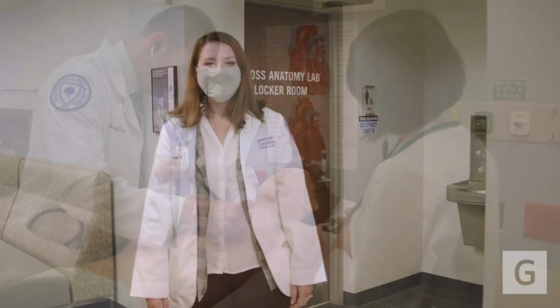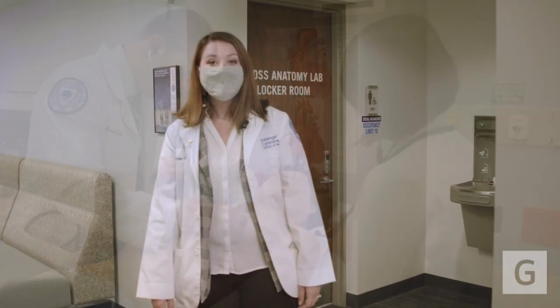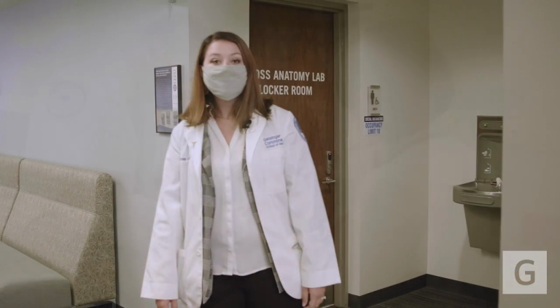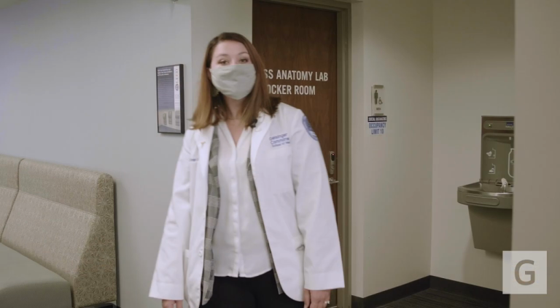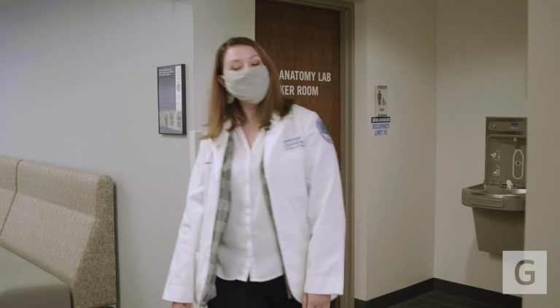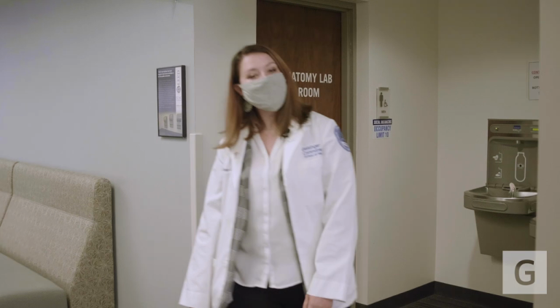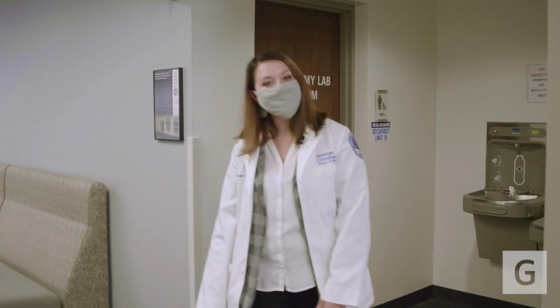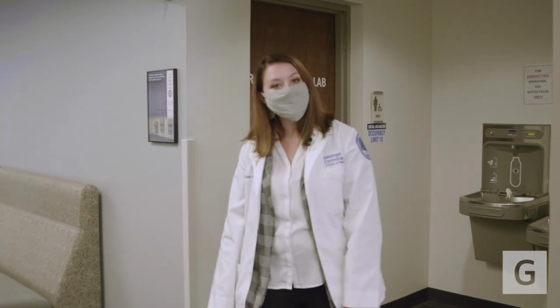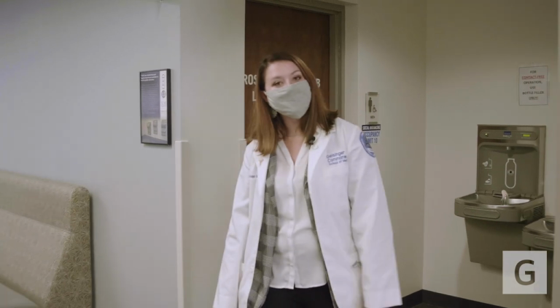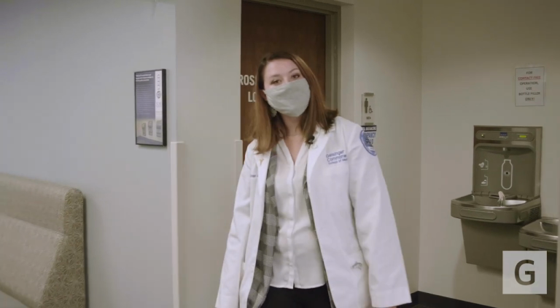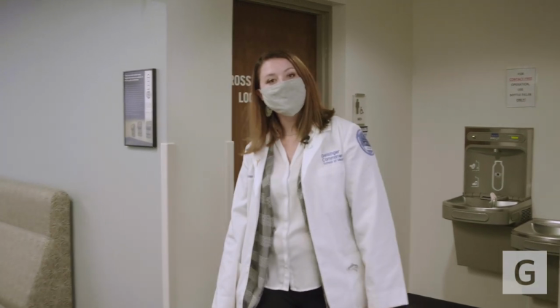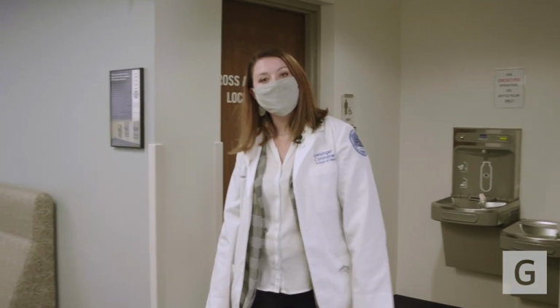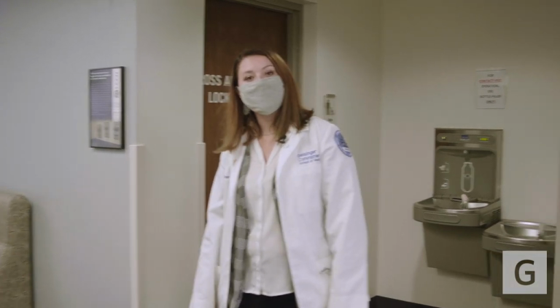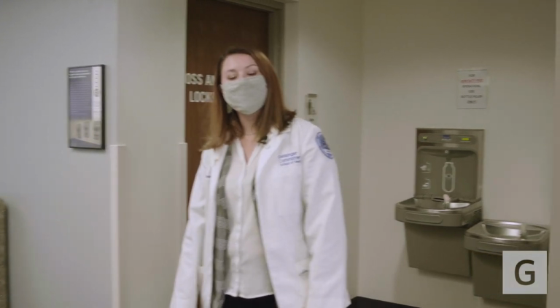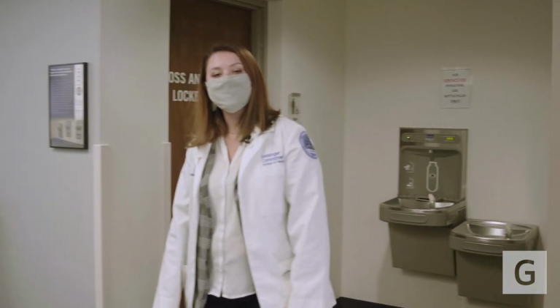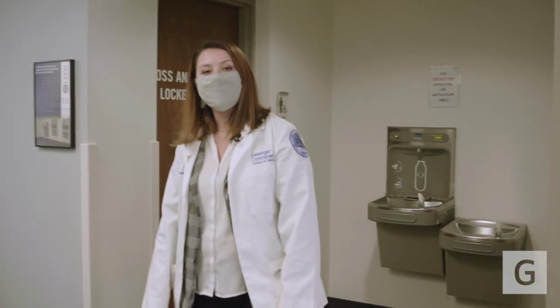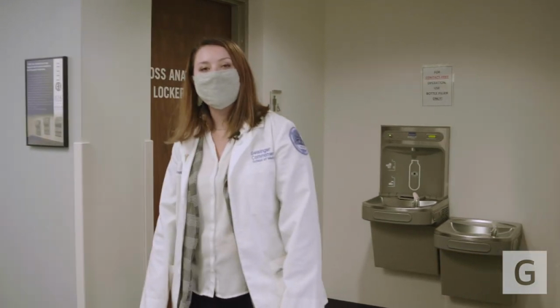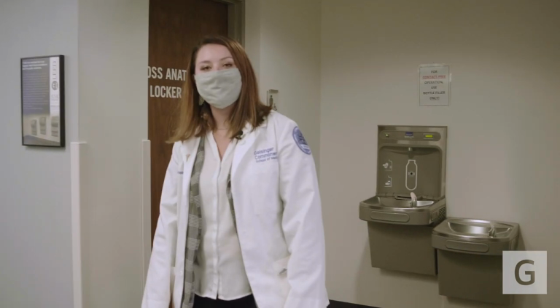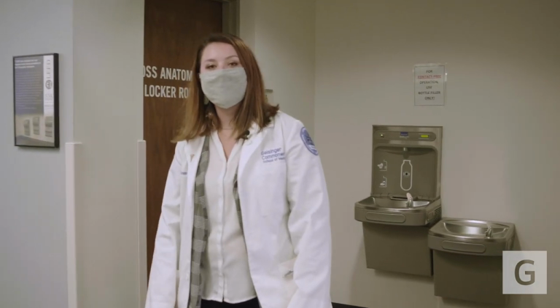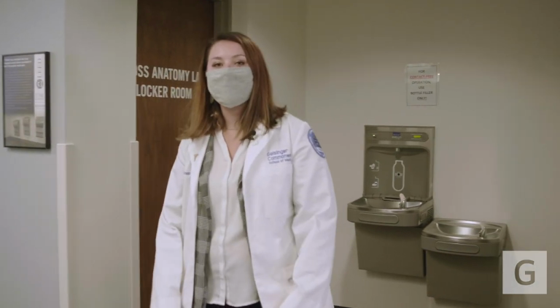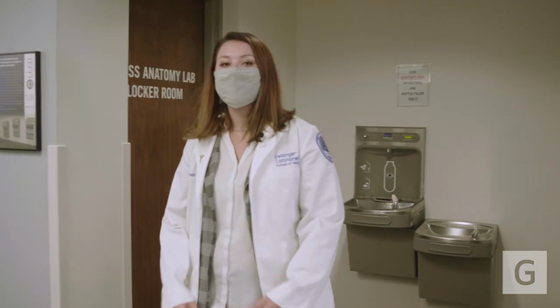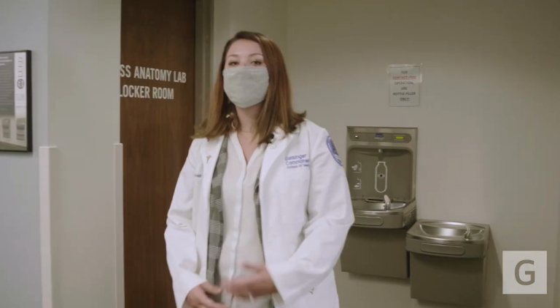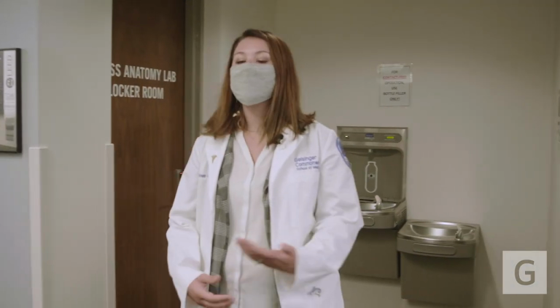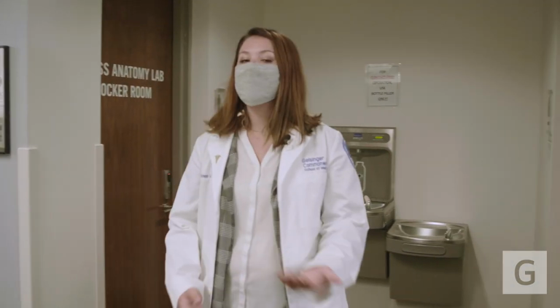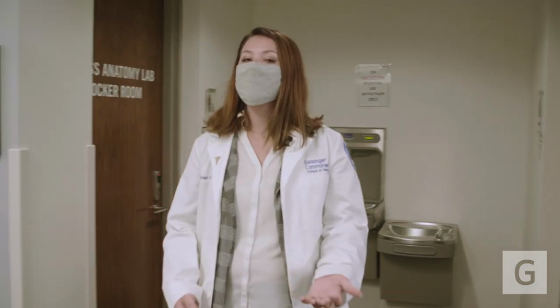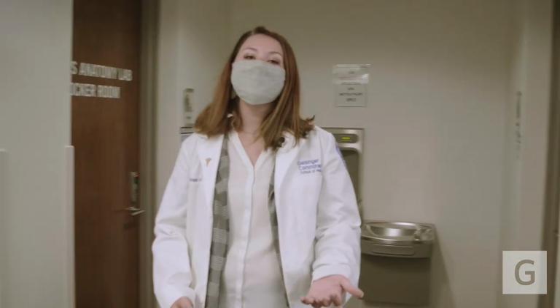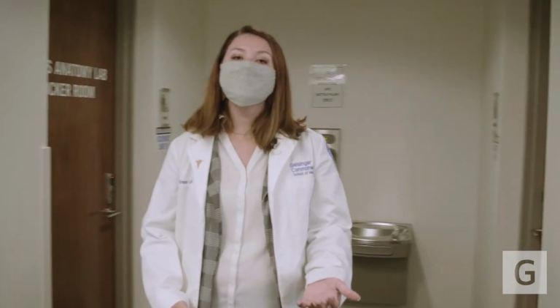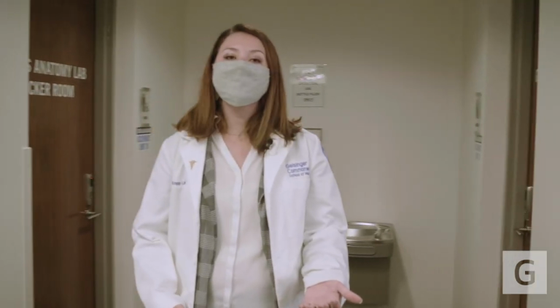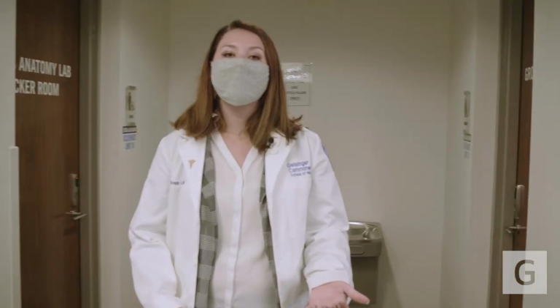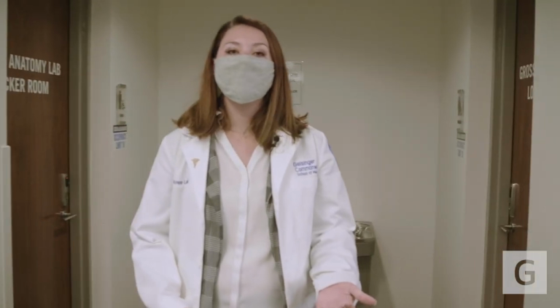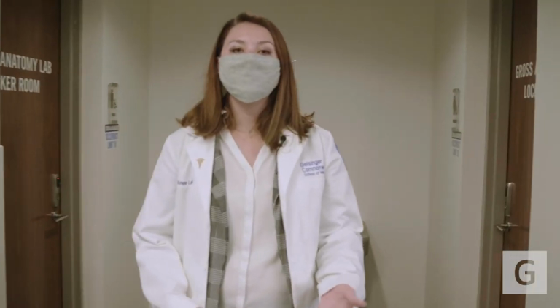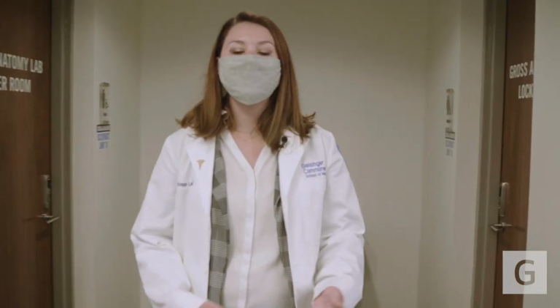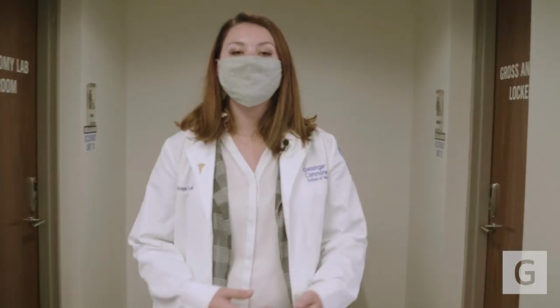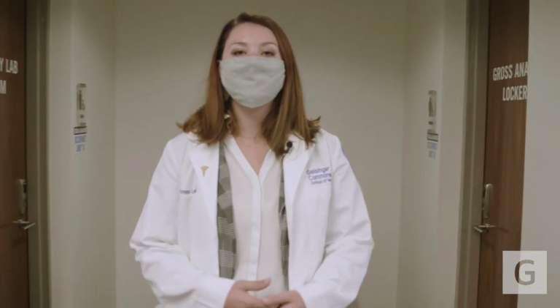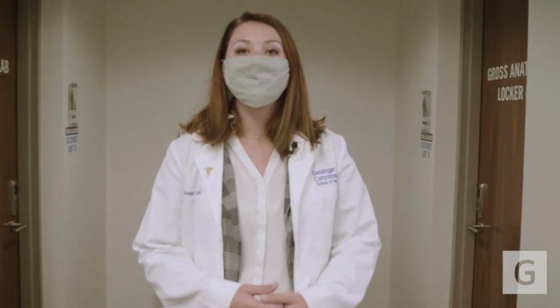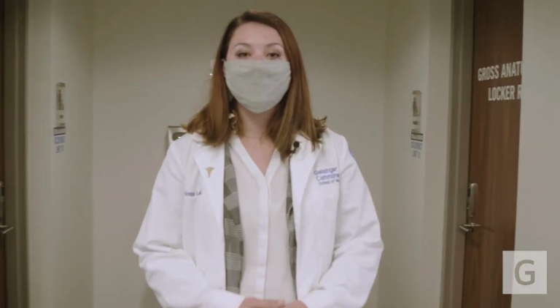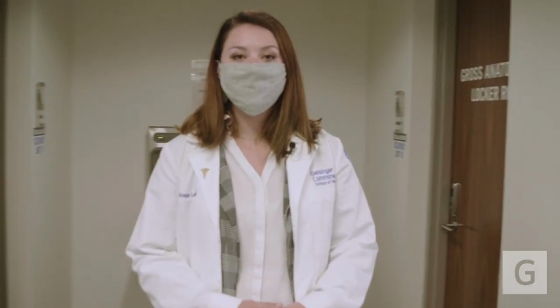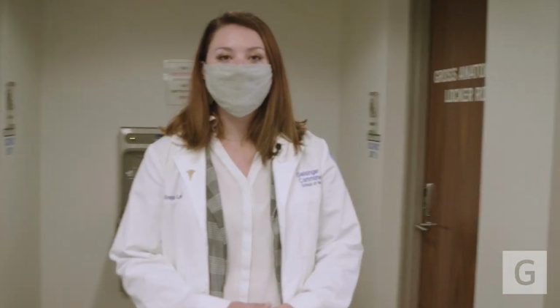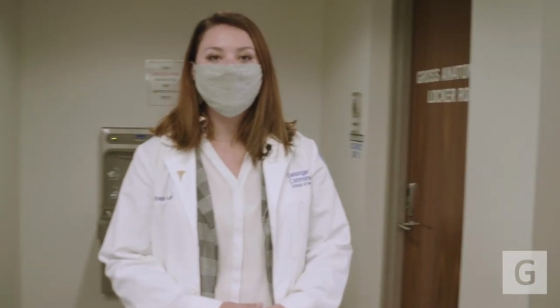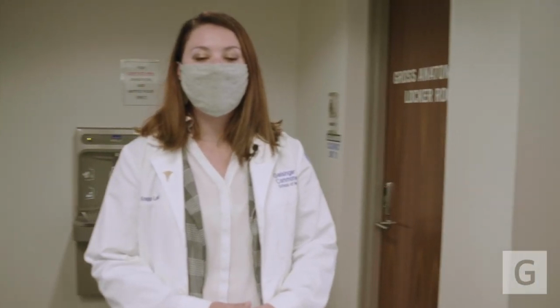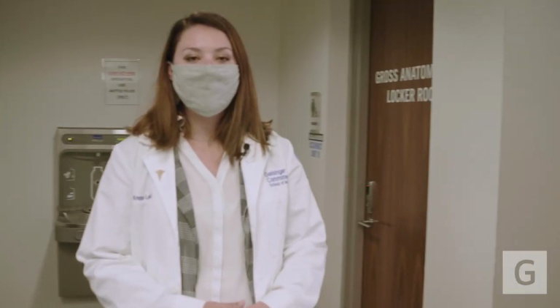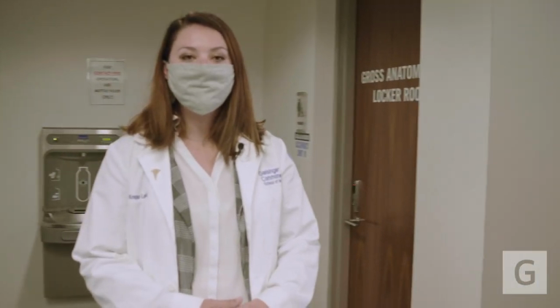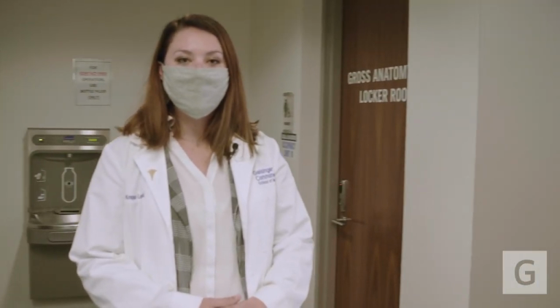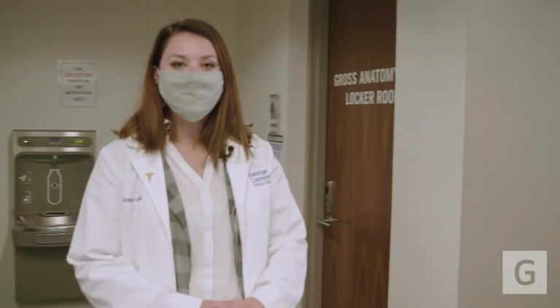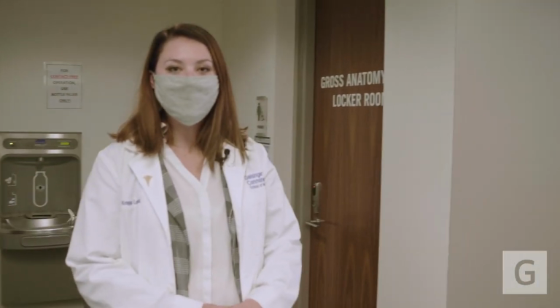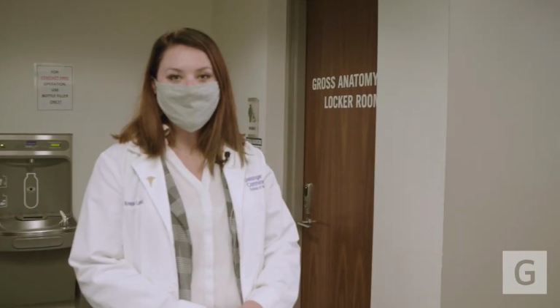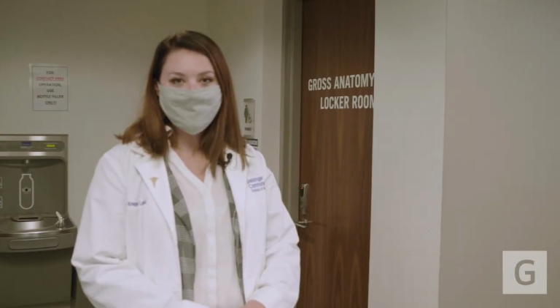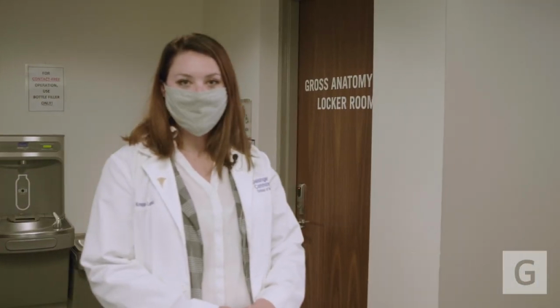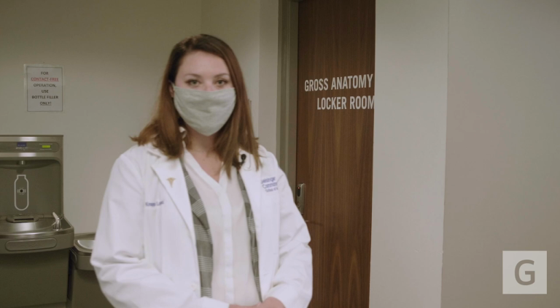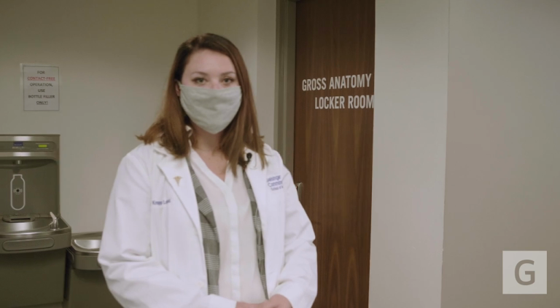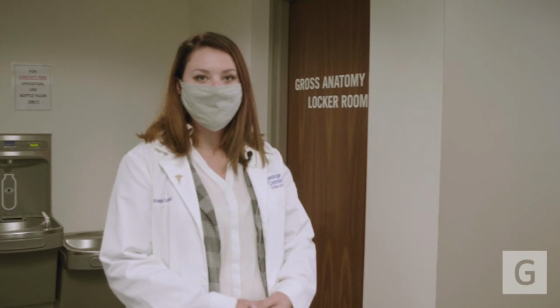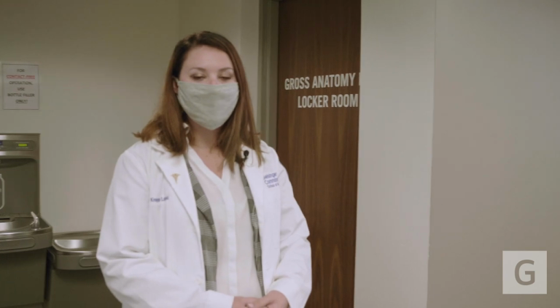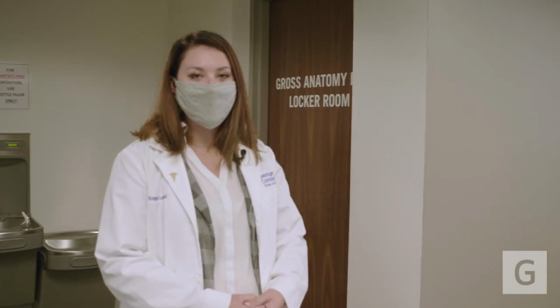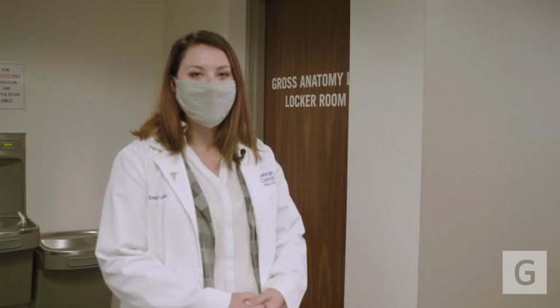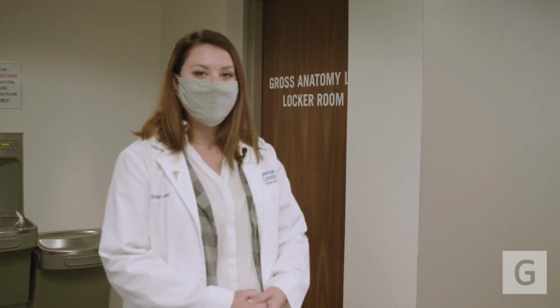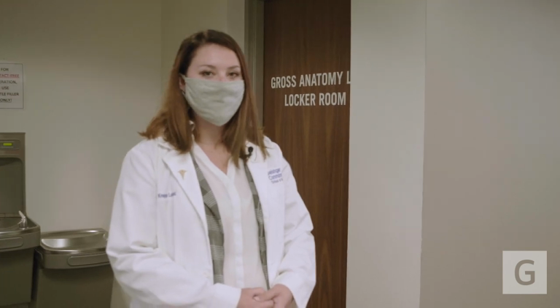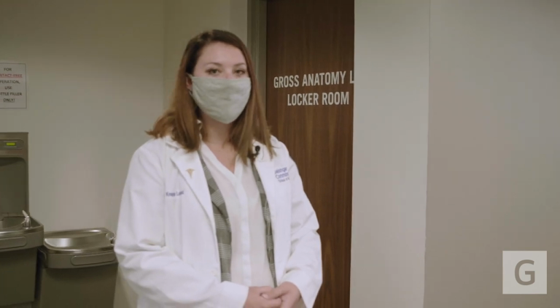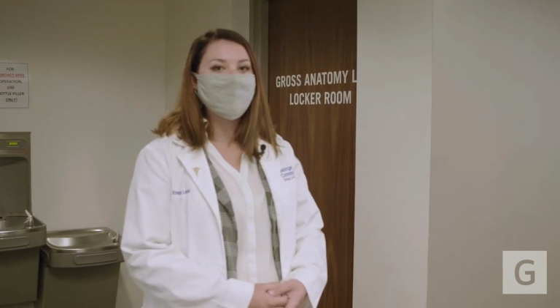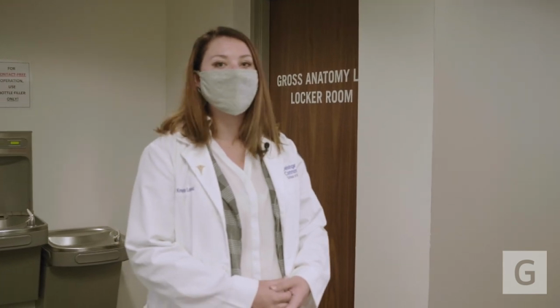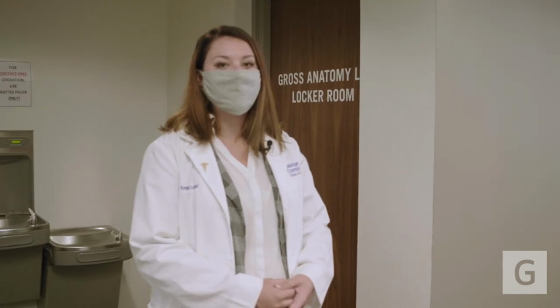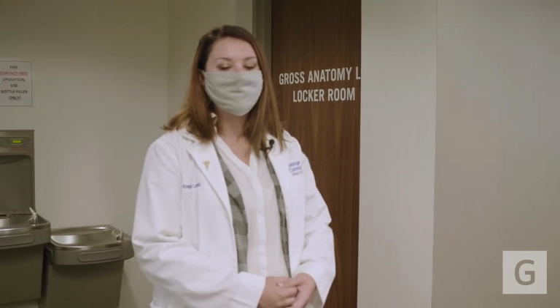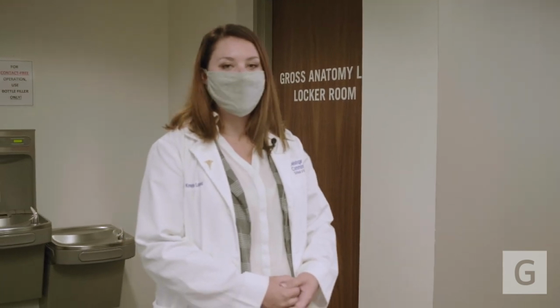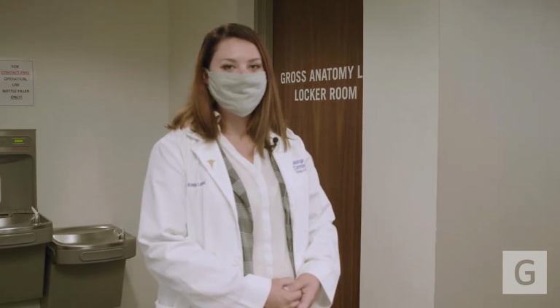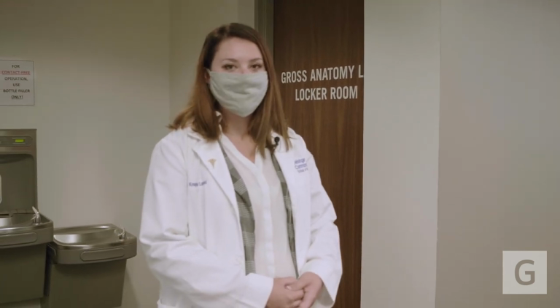These are the entrances to our gross anatomy lab where we now have the technology to do virtual and in-person dissections for your anatomical education.